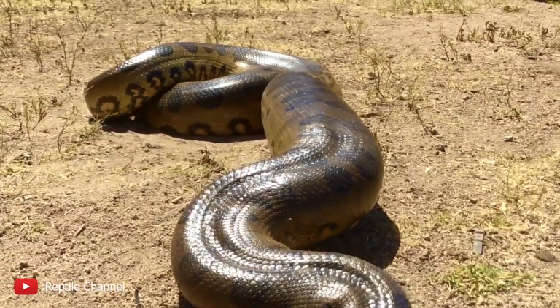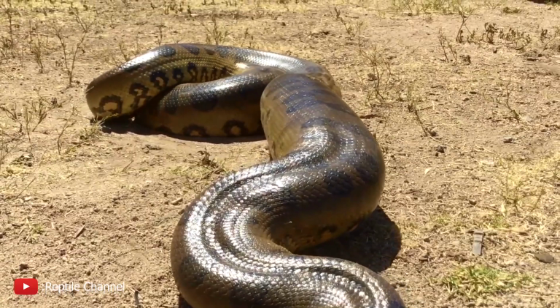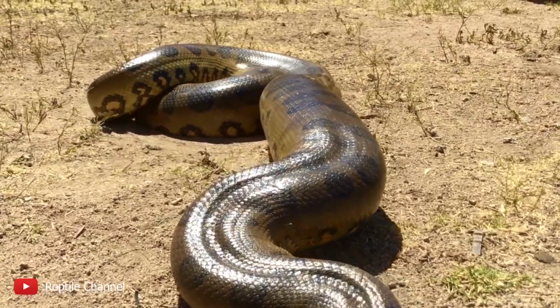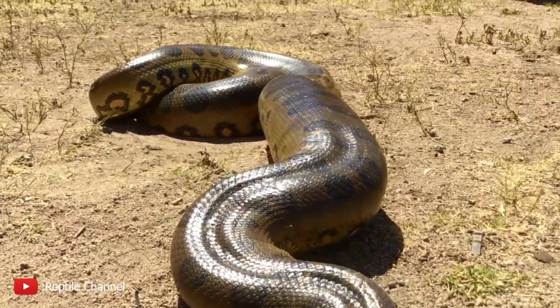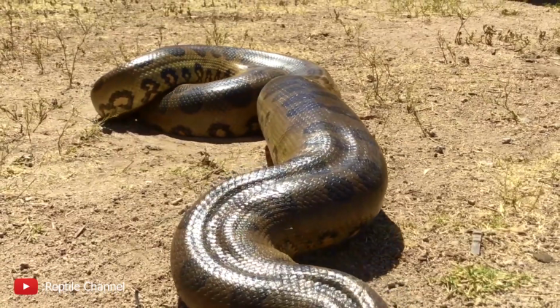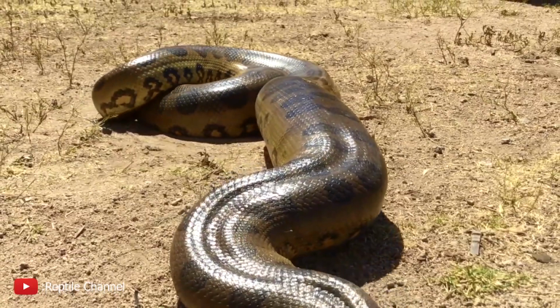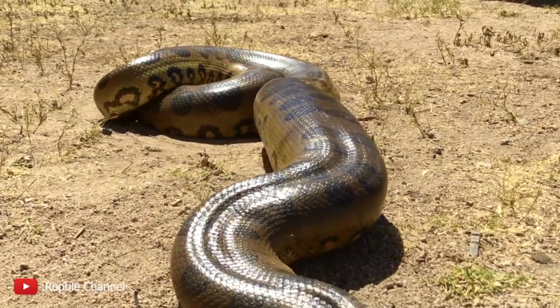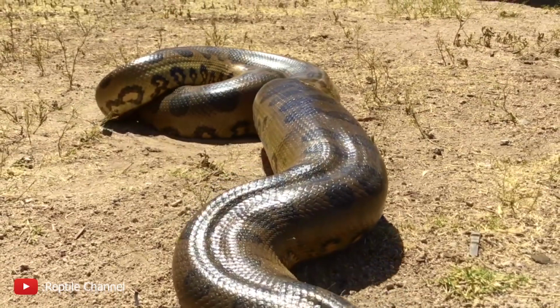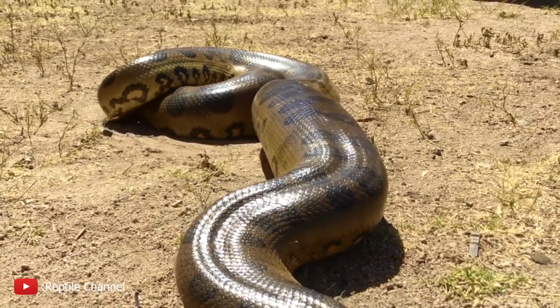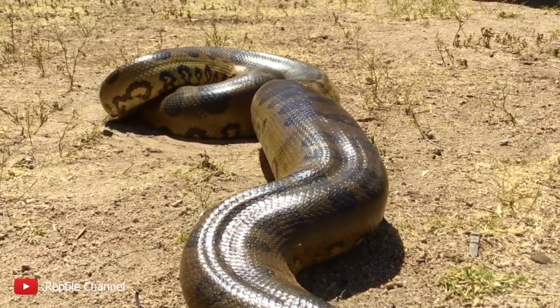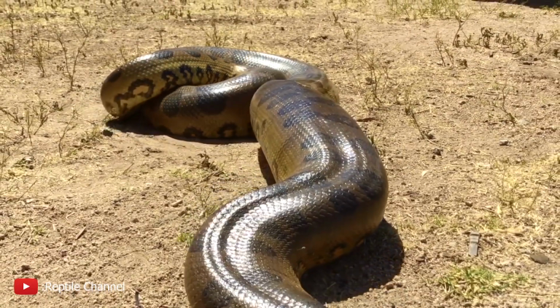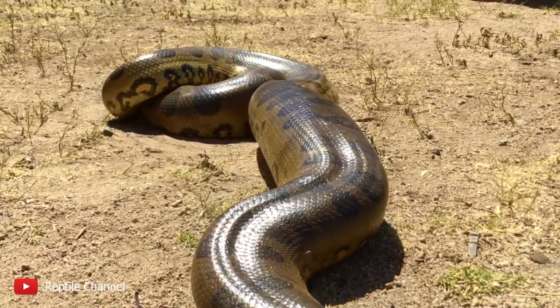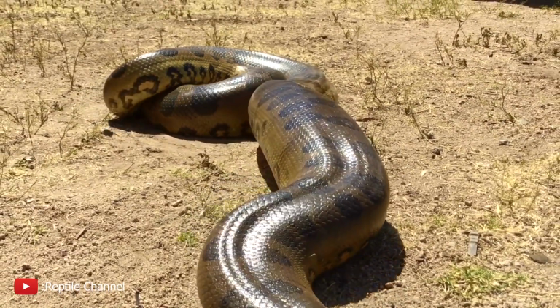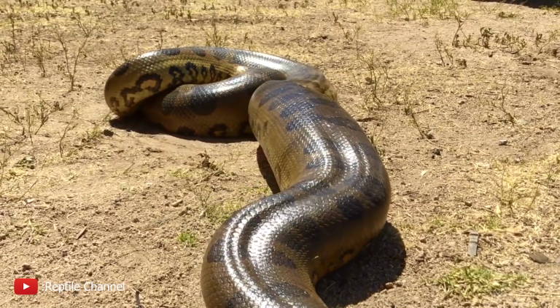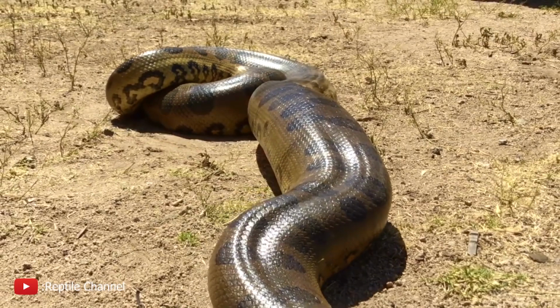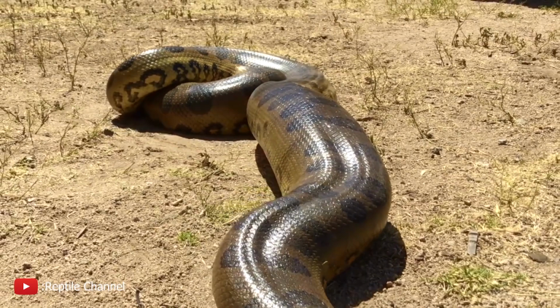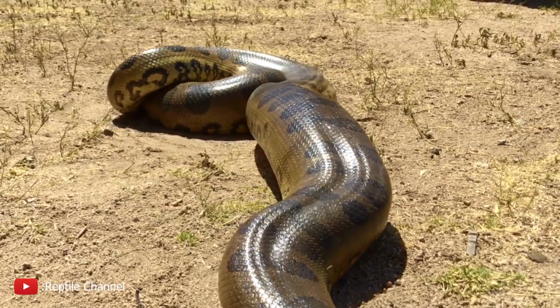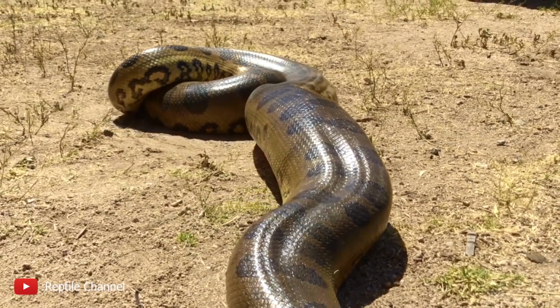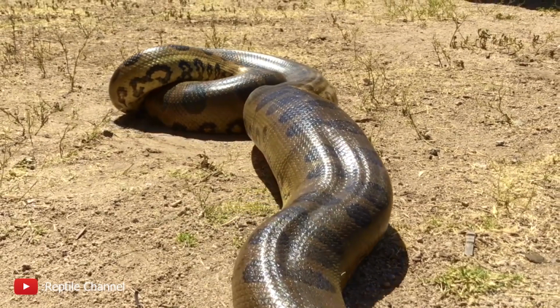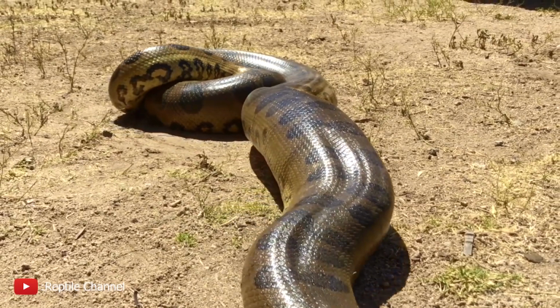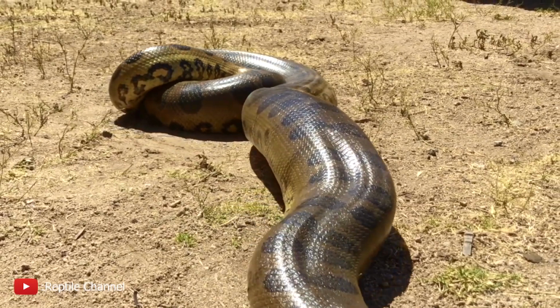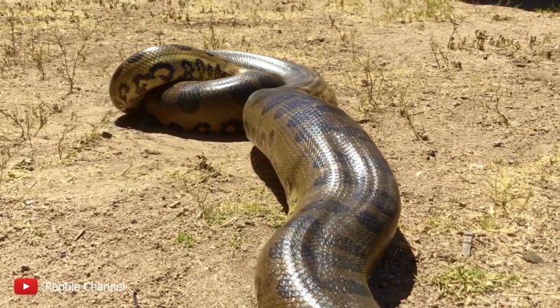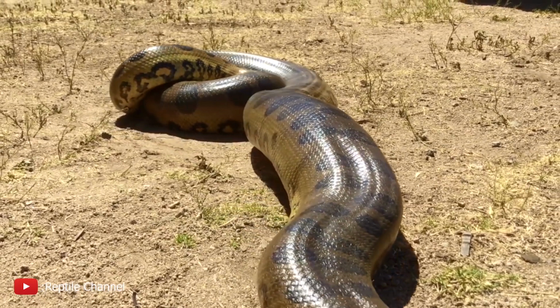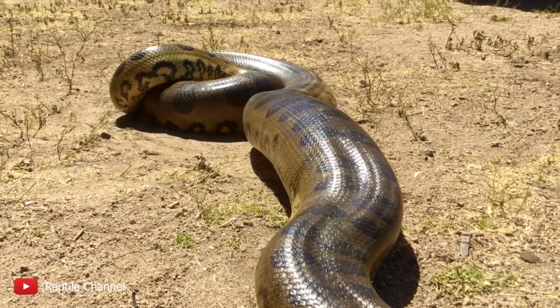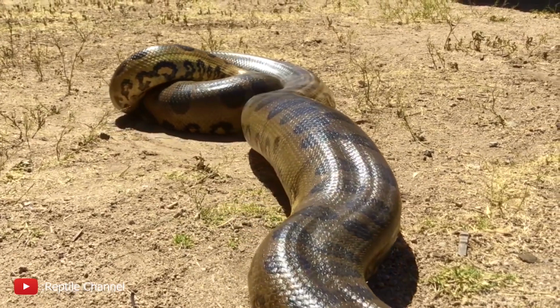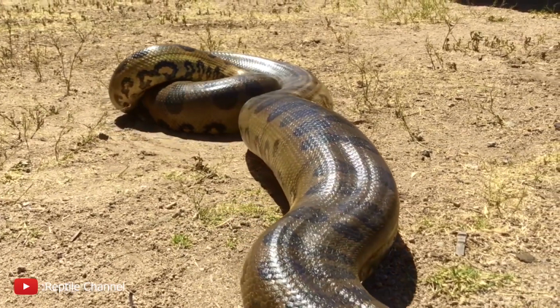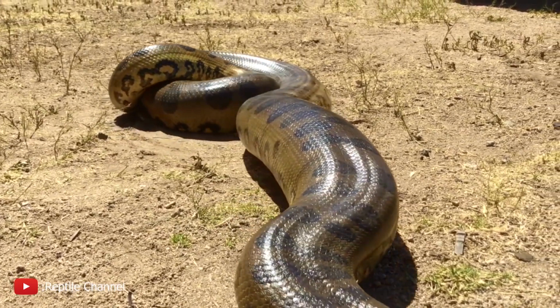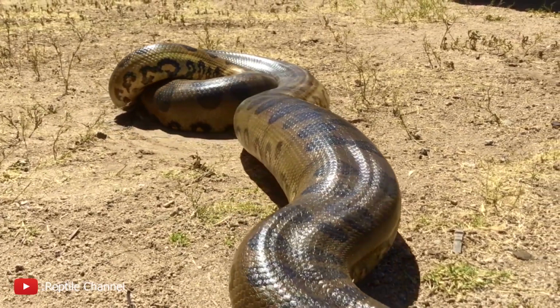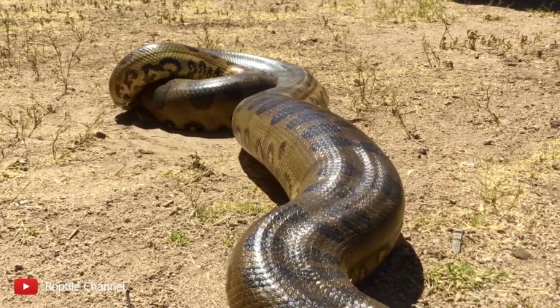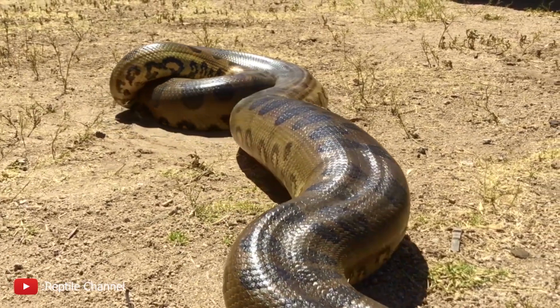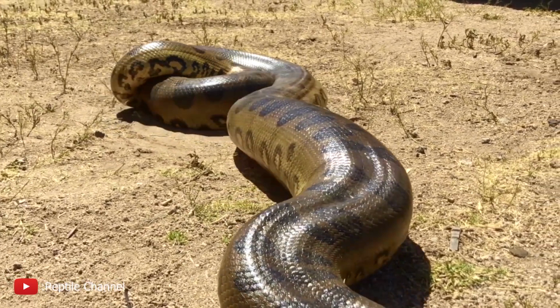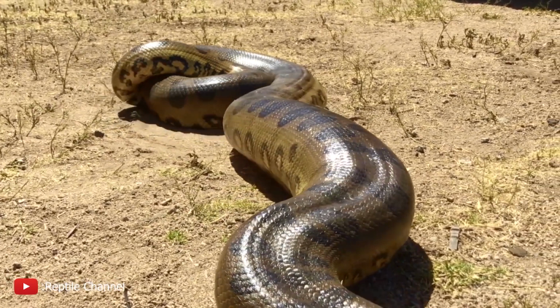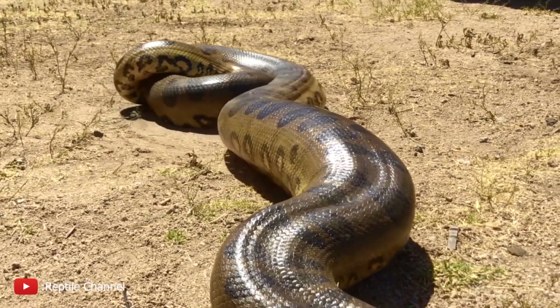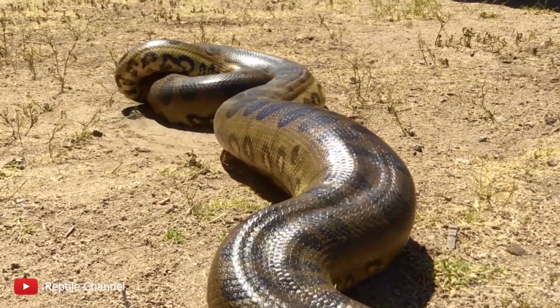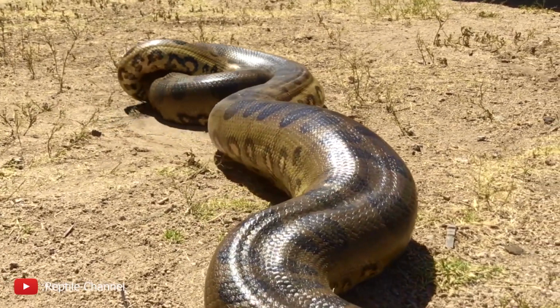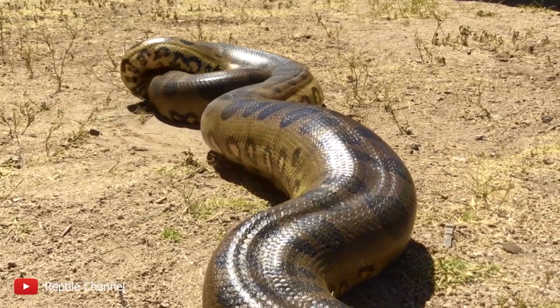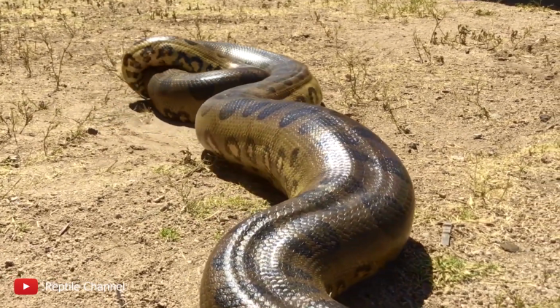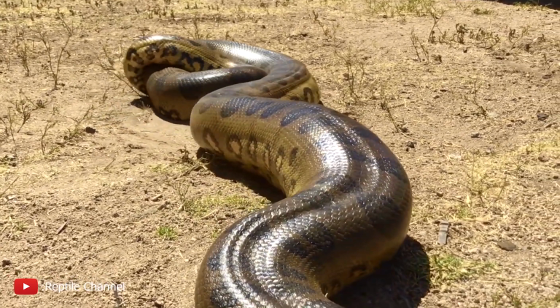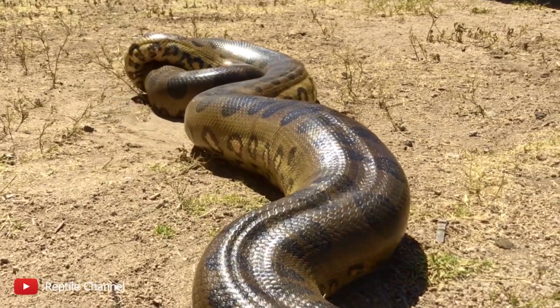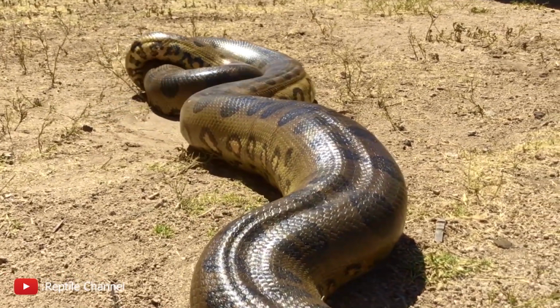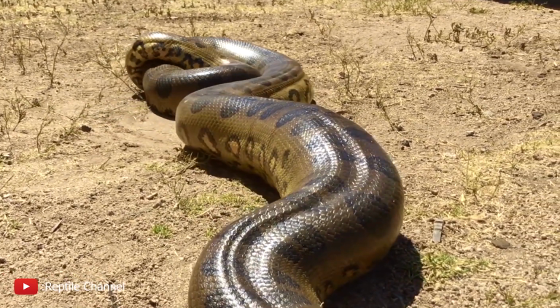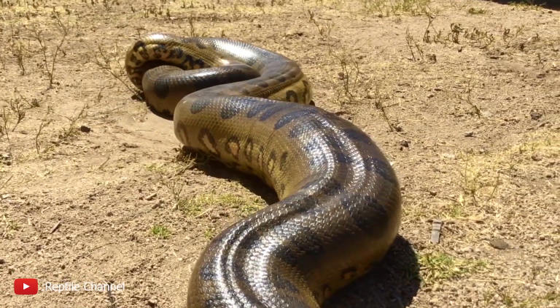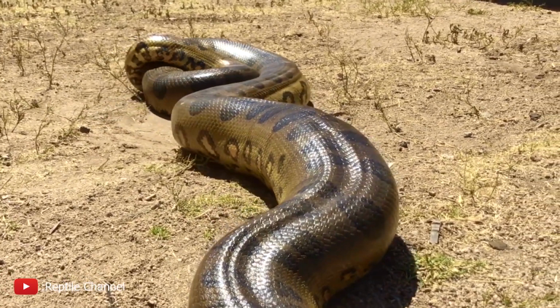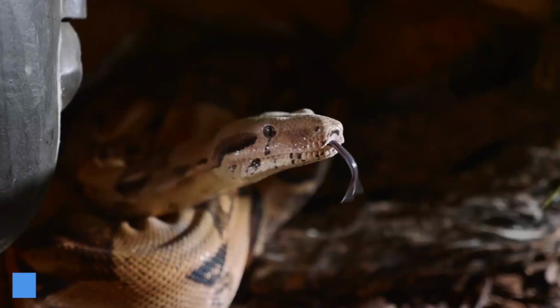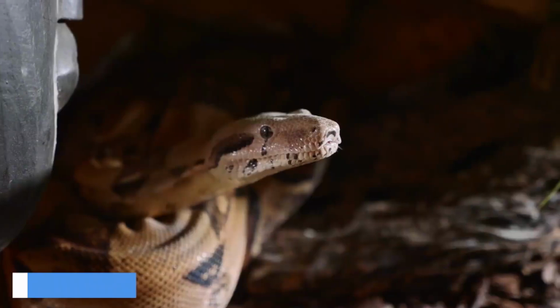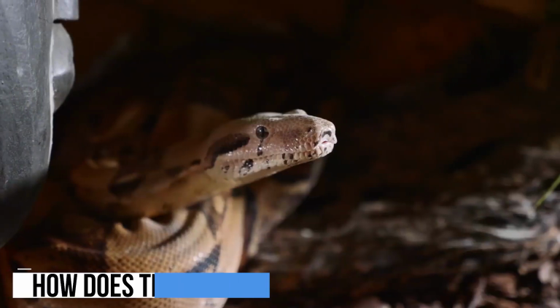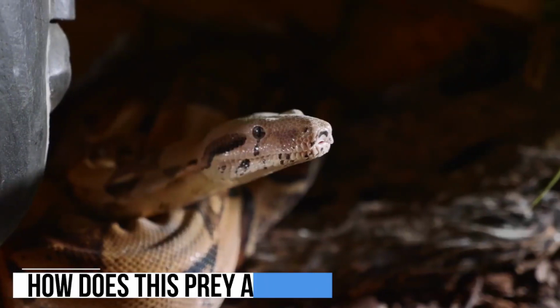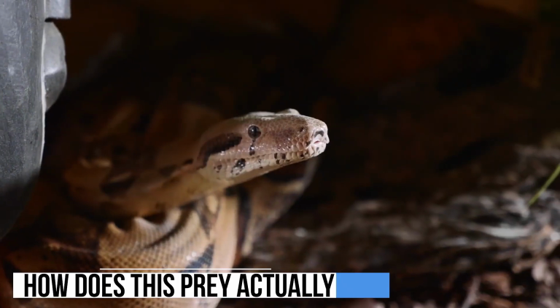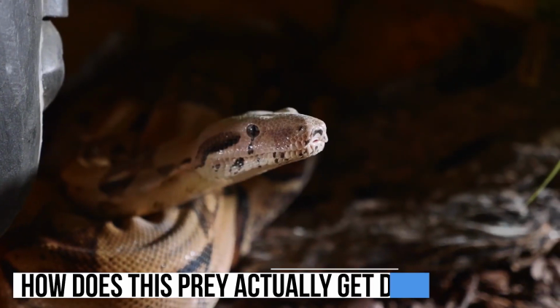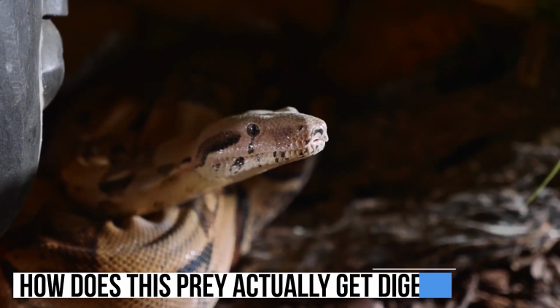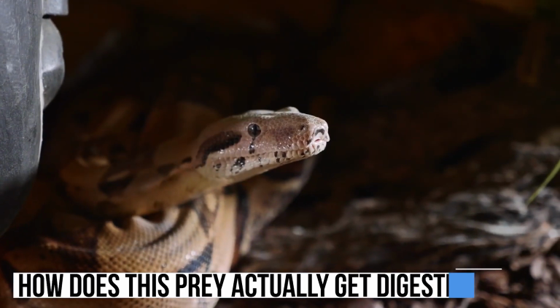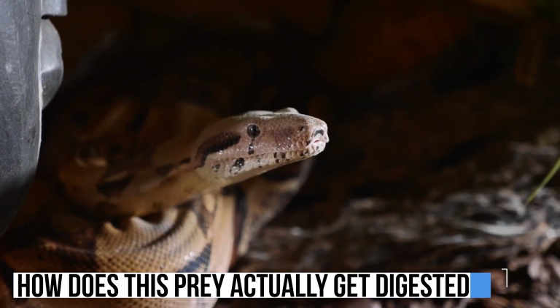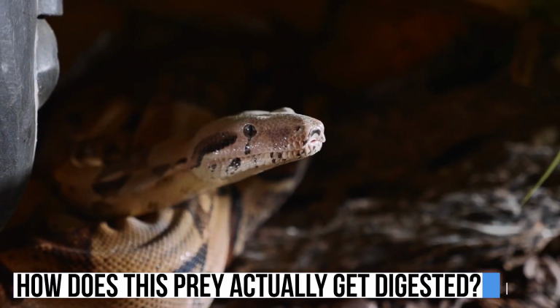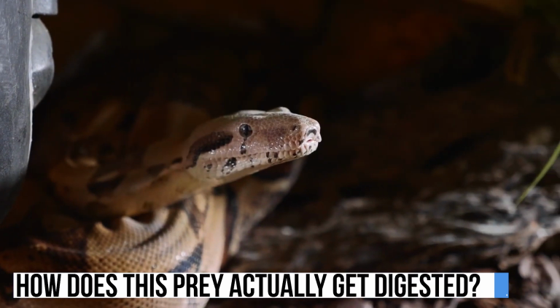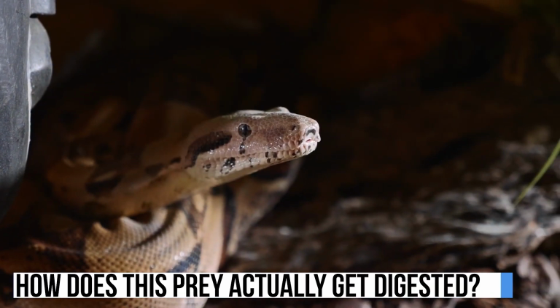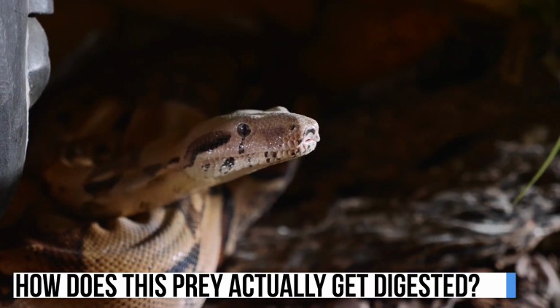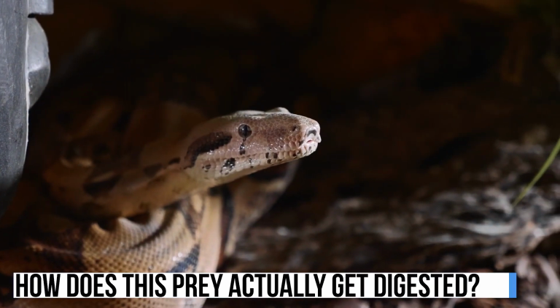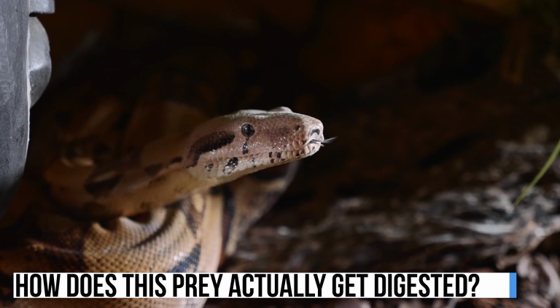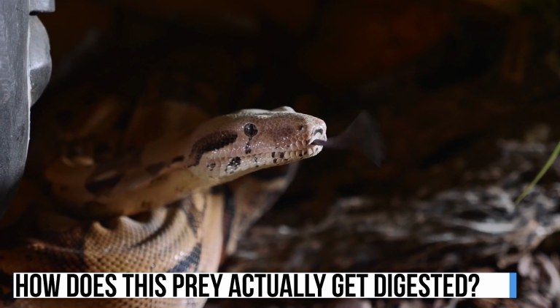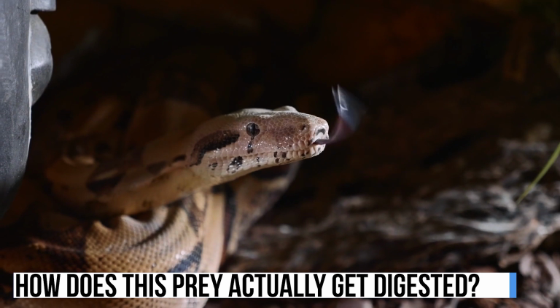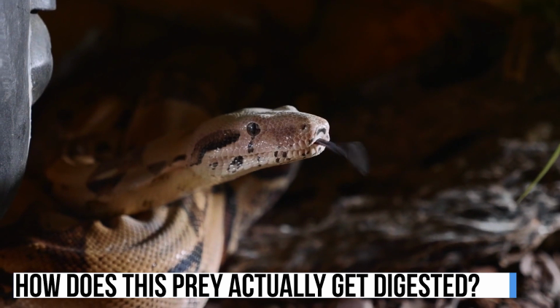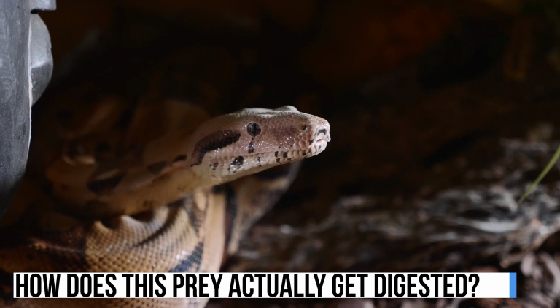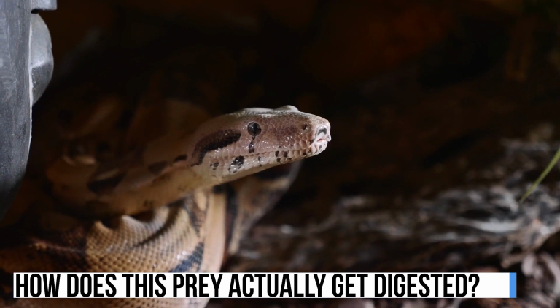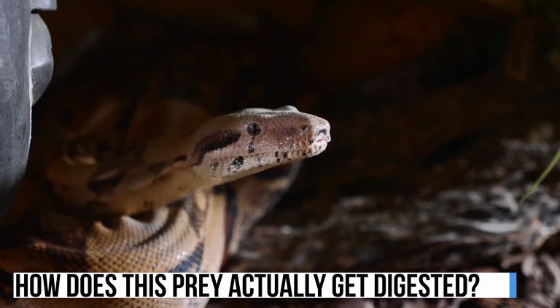So the stomach can stretch to be quite massive to fit the prey, but what next? How does this prey actually get digested?